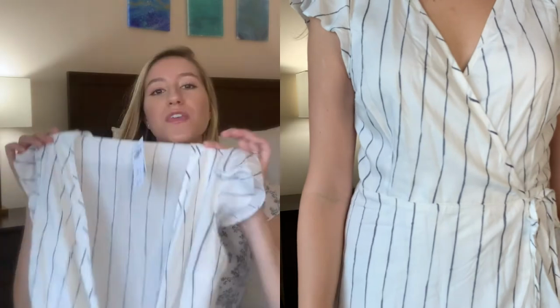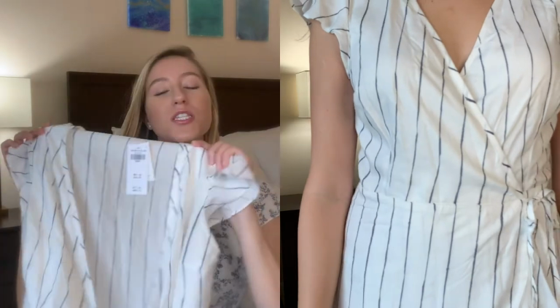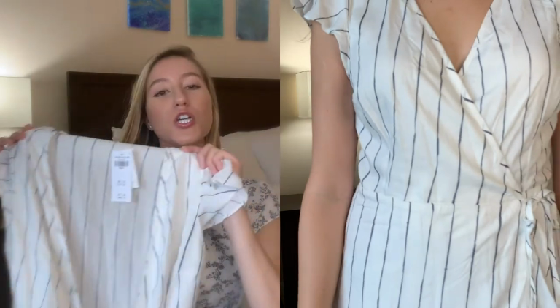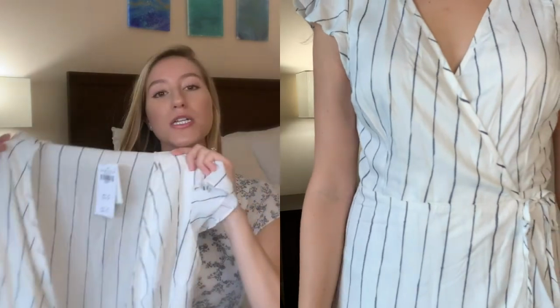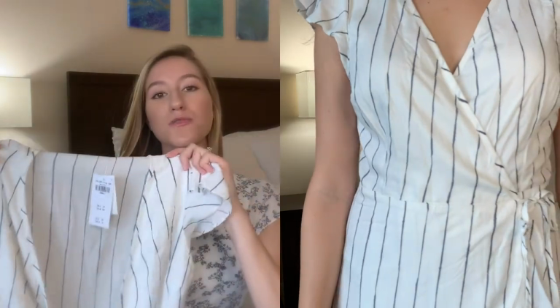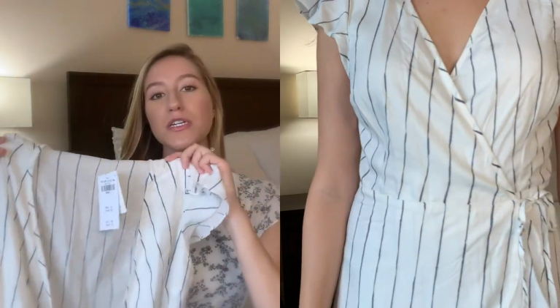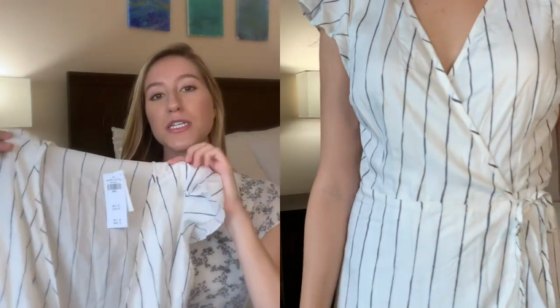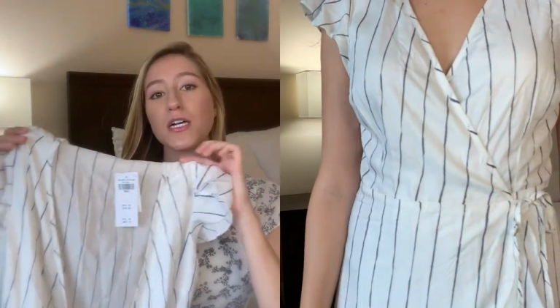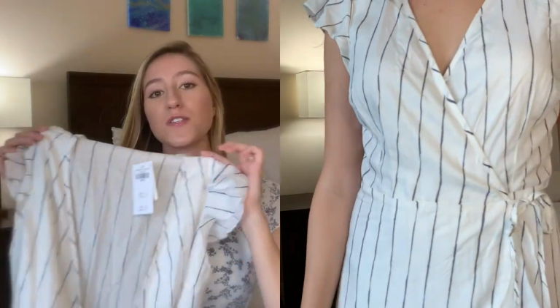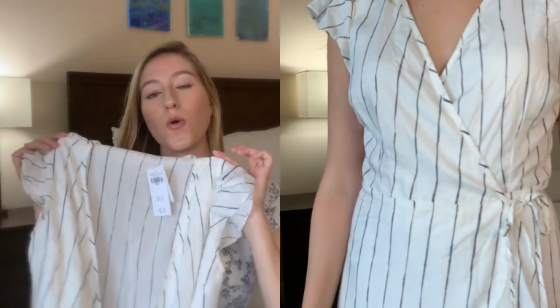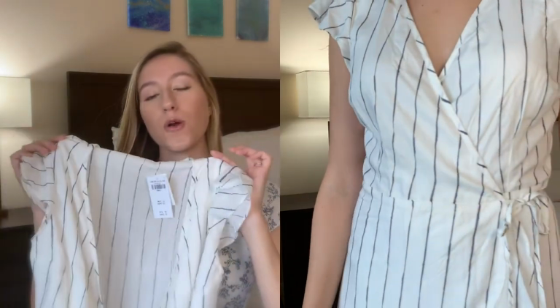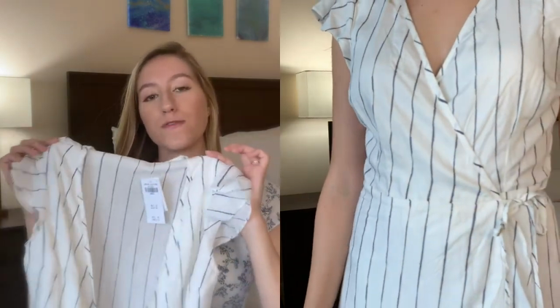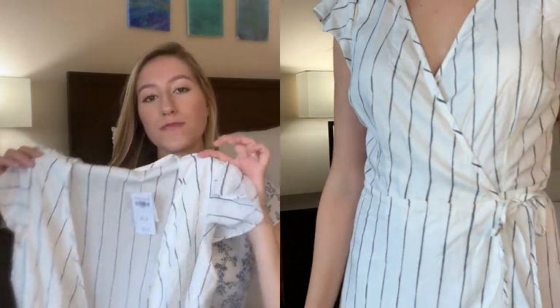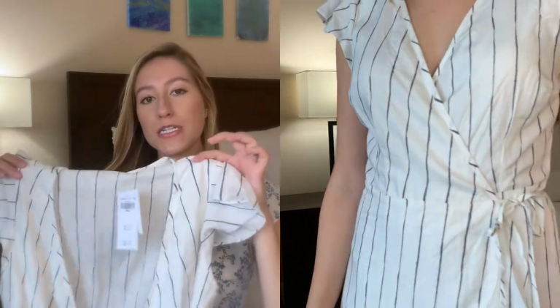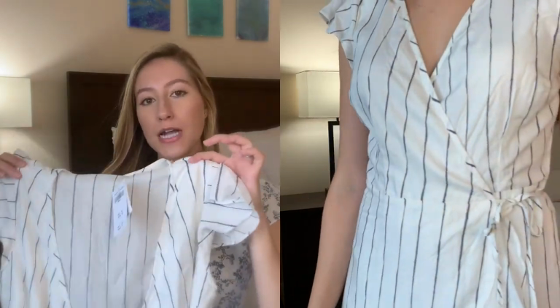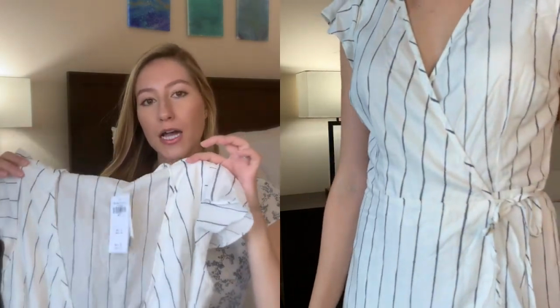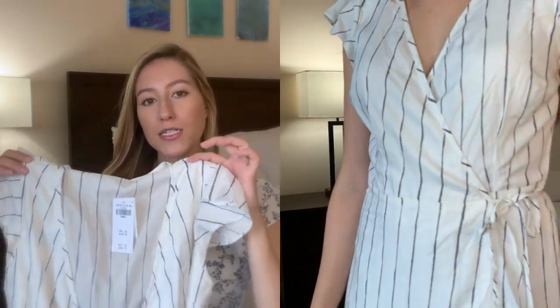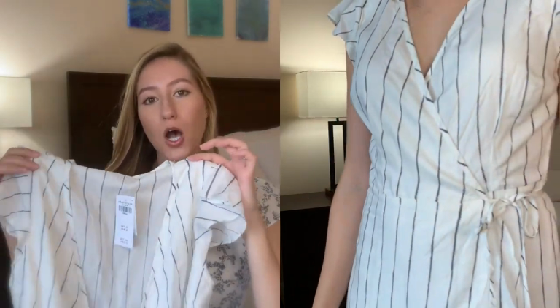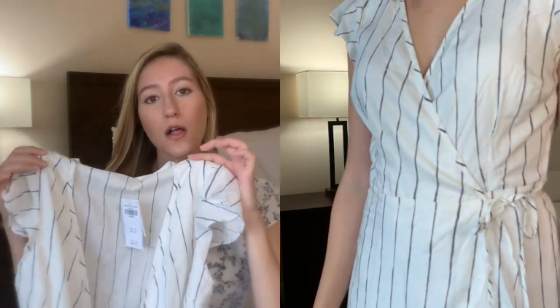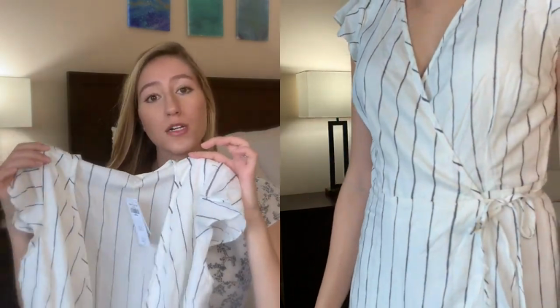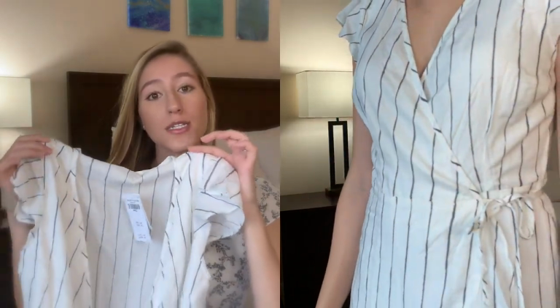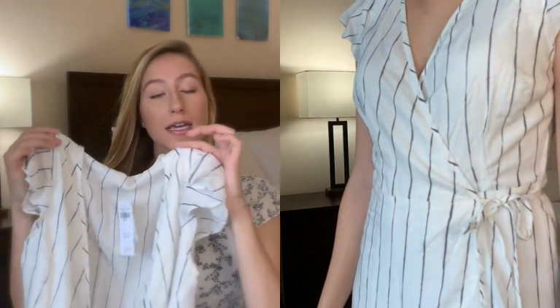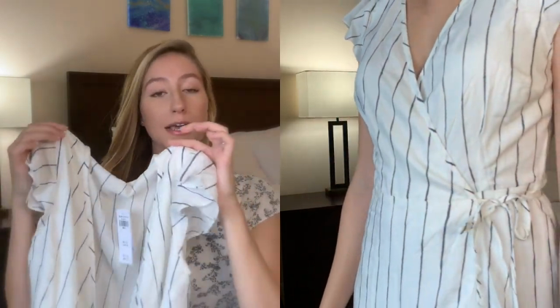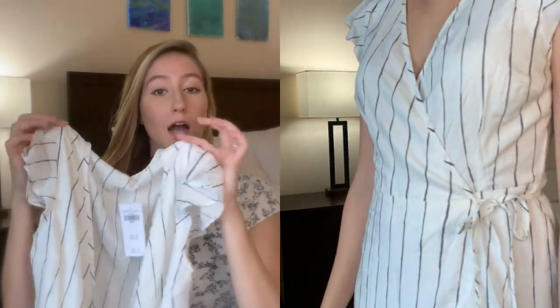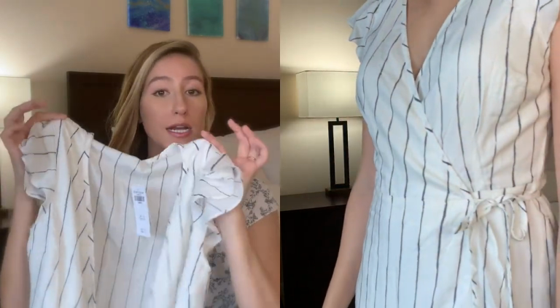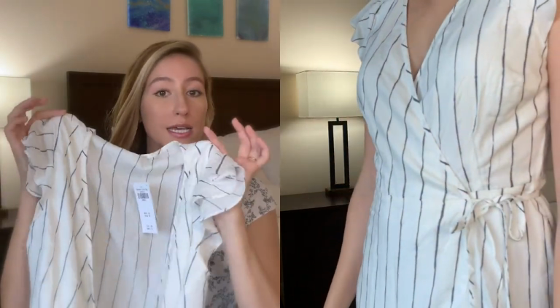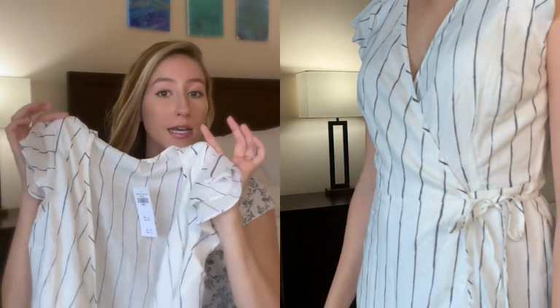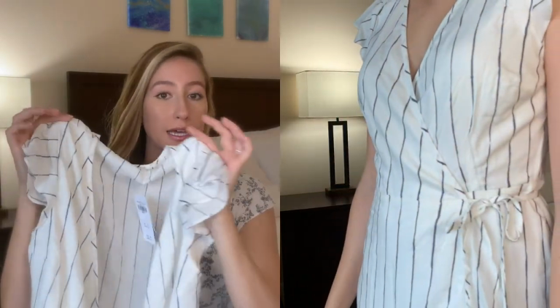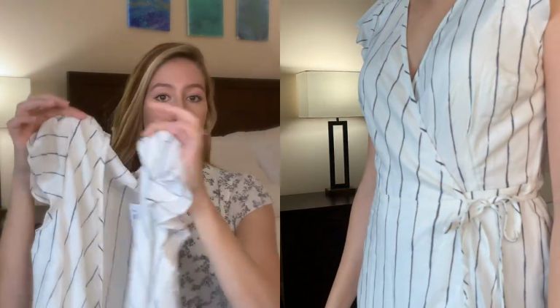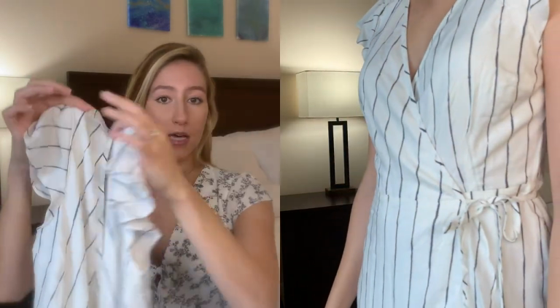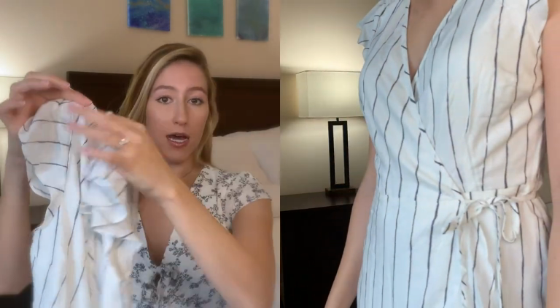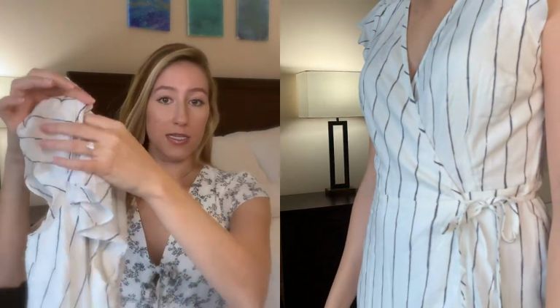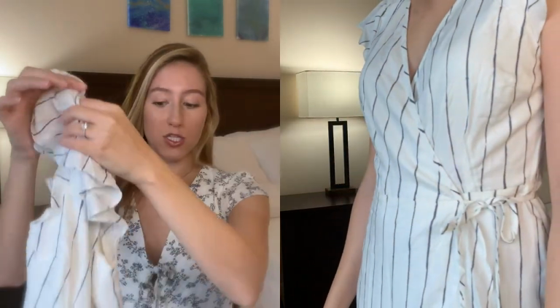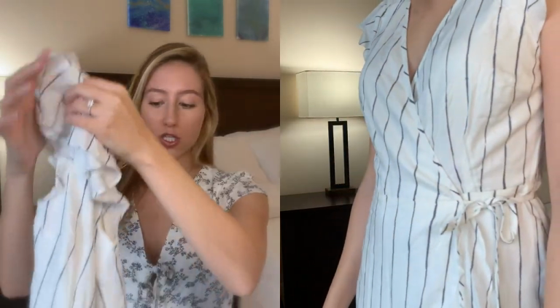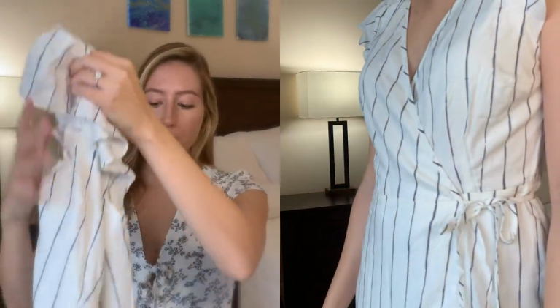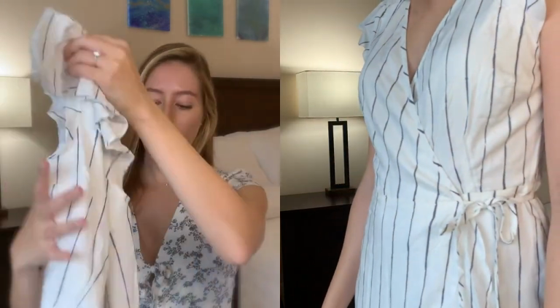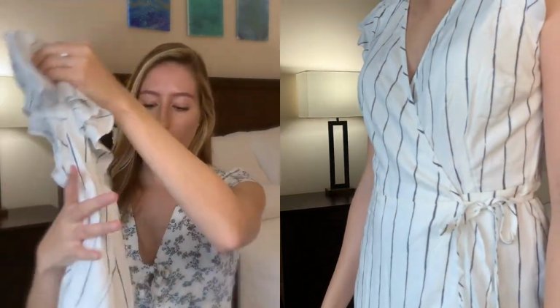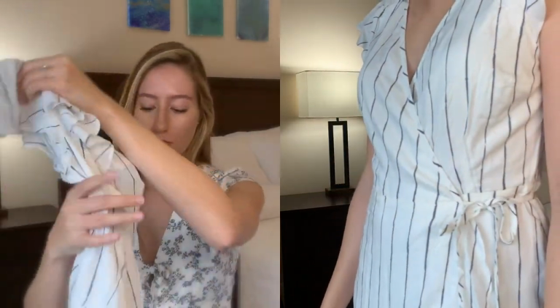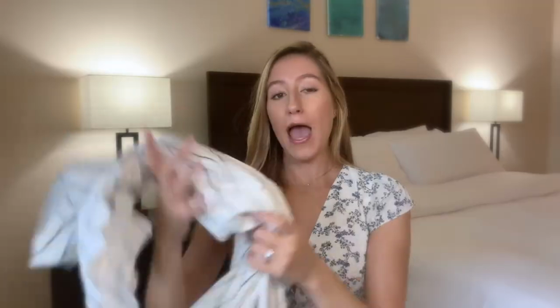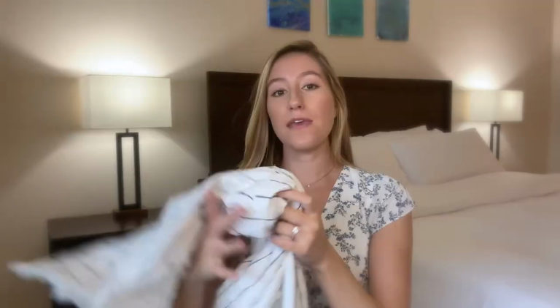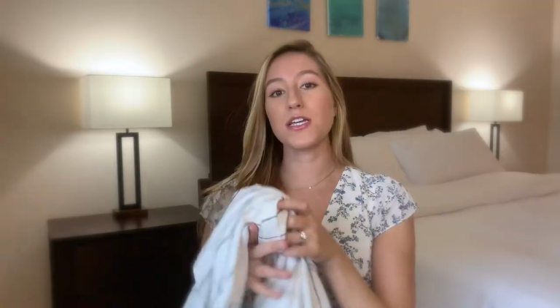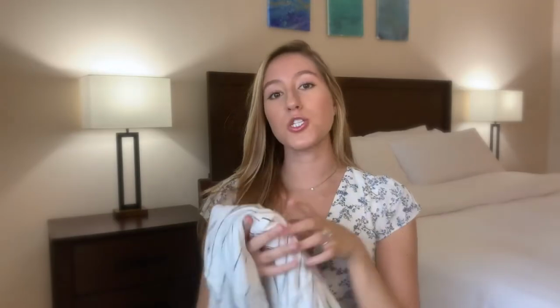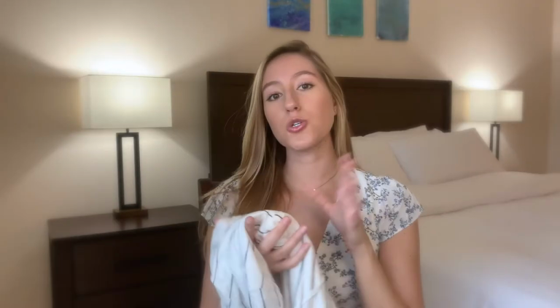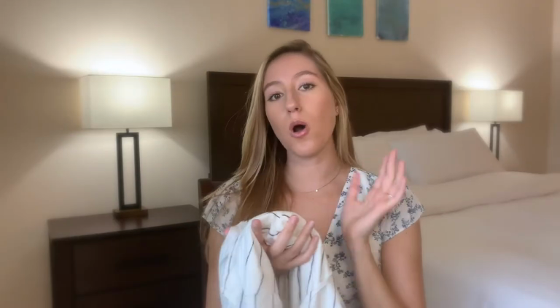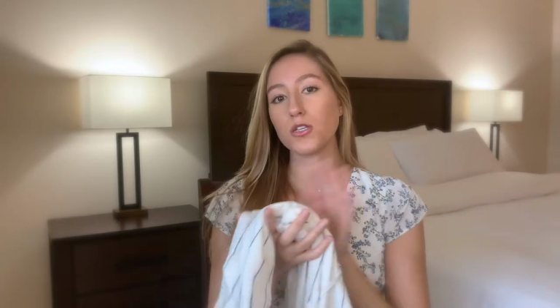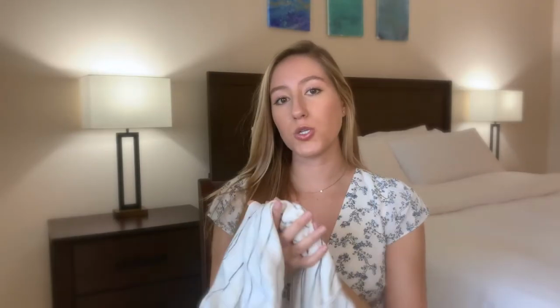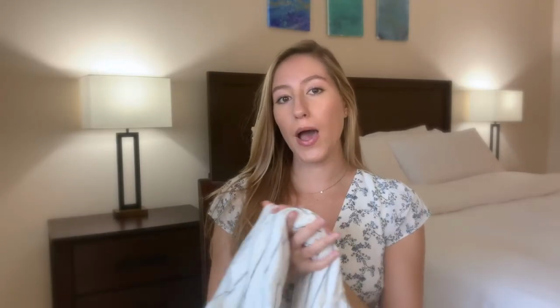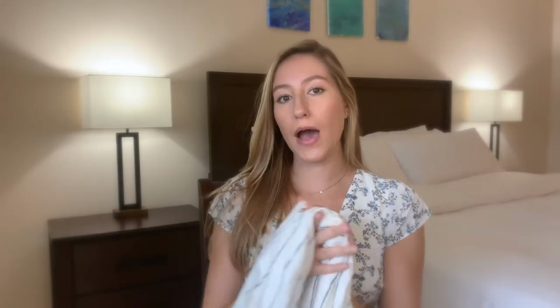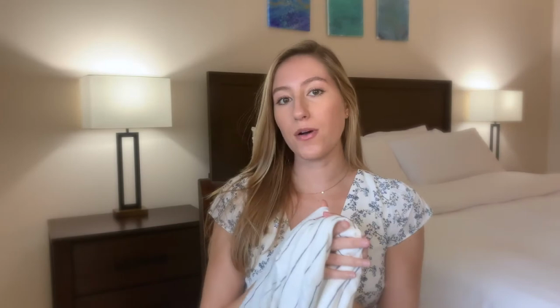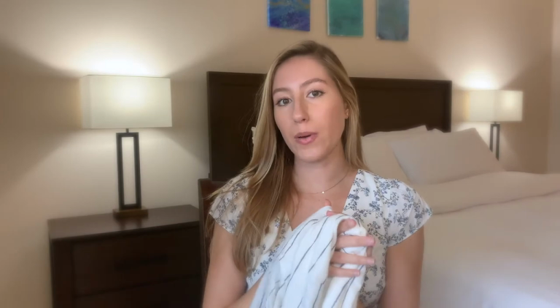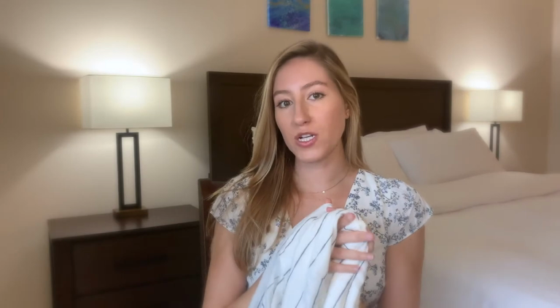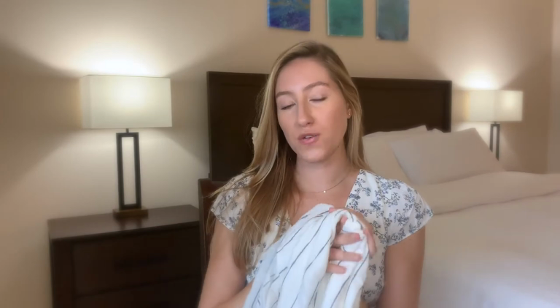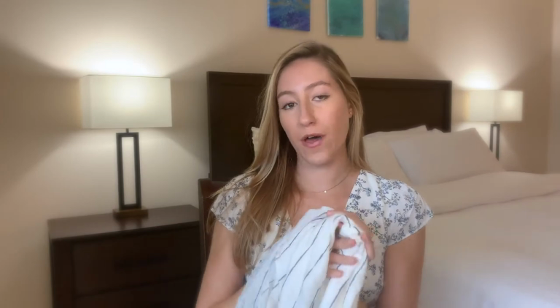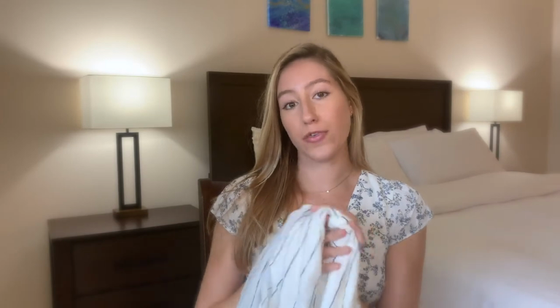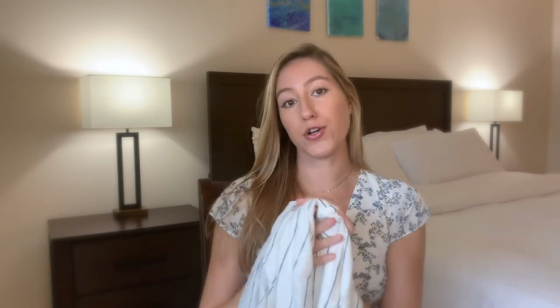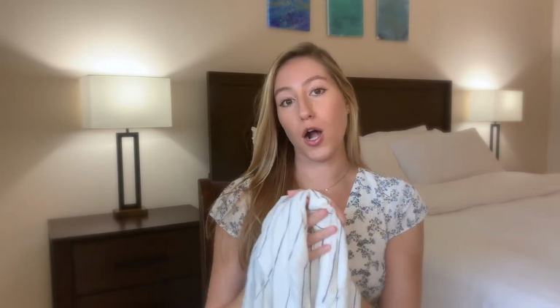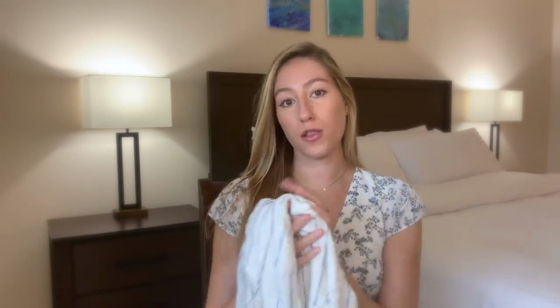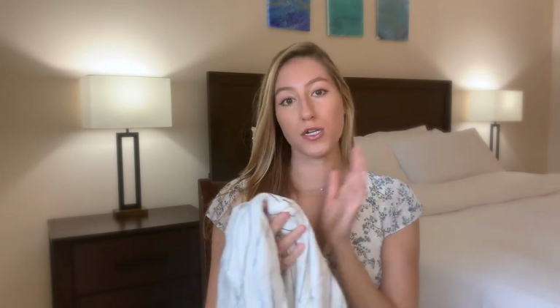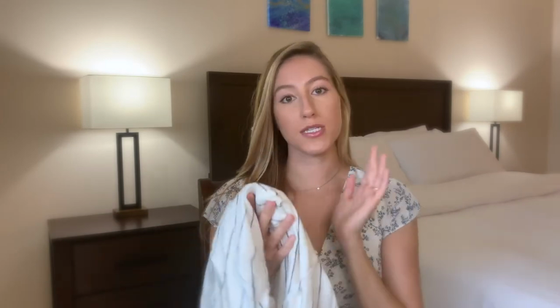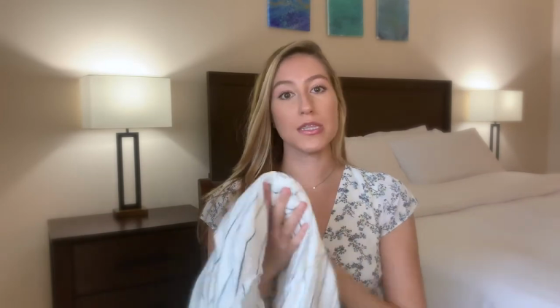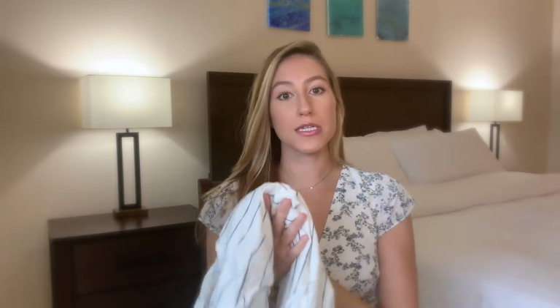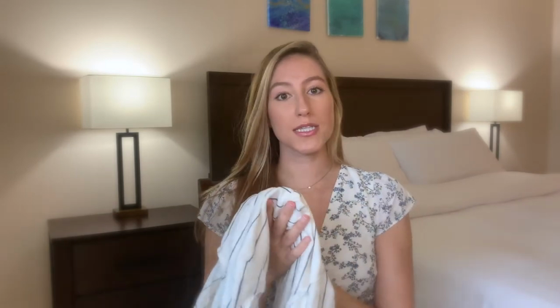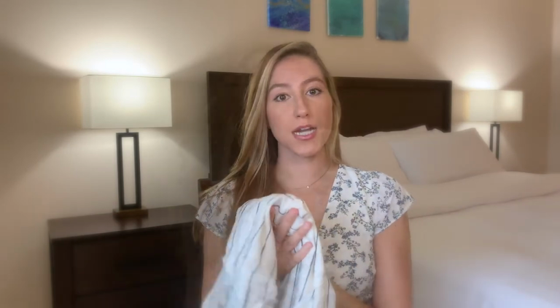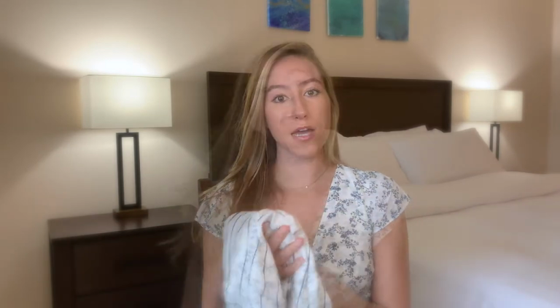This dress retails for $59 and I got it in a size small. They do also have a bunch of other colors in this style.